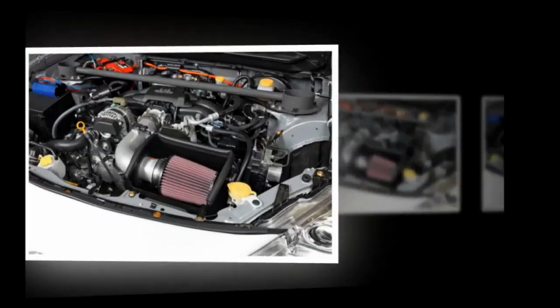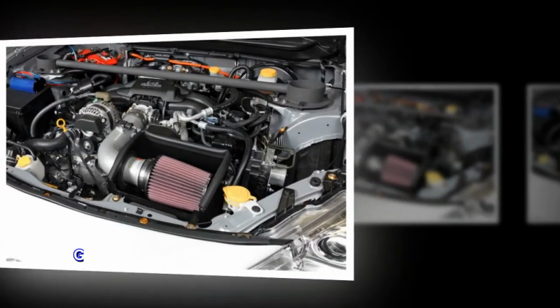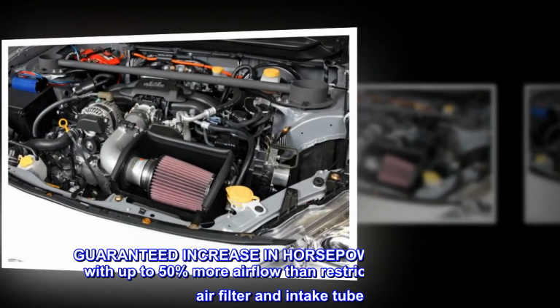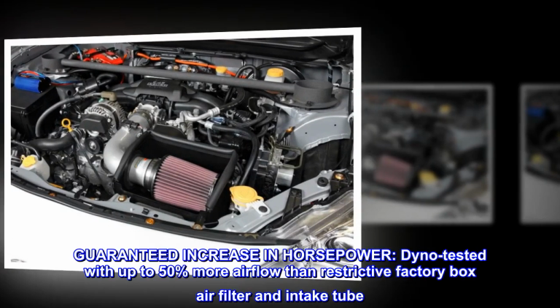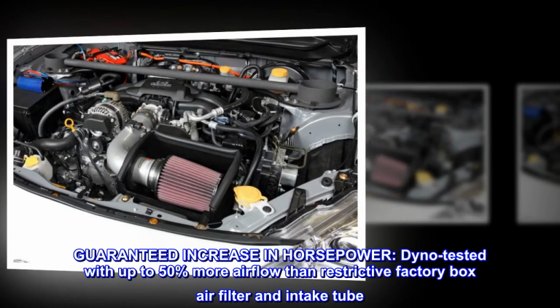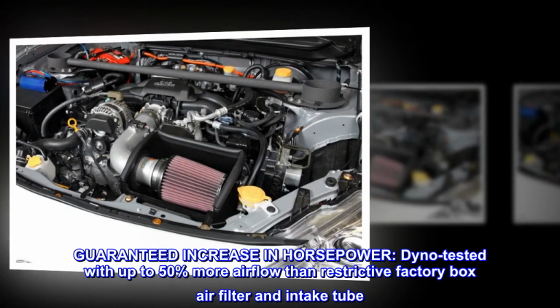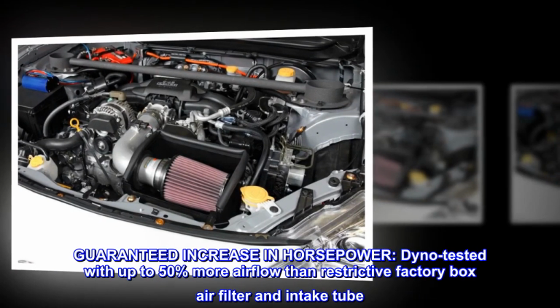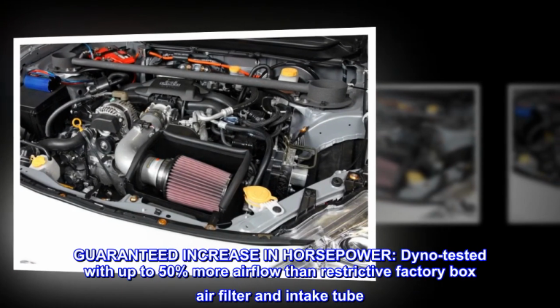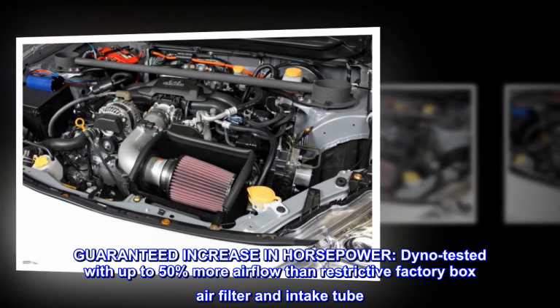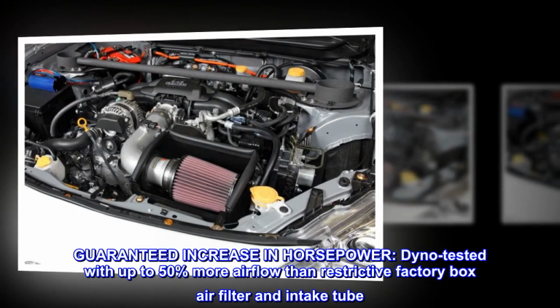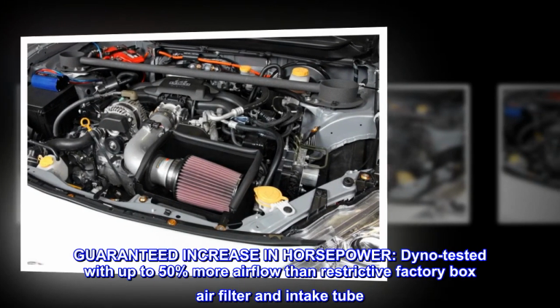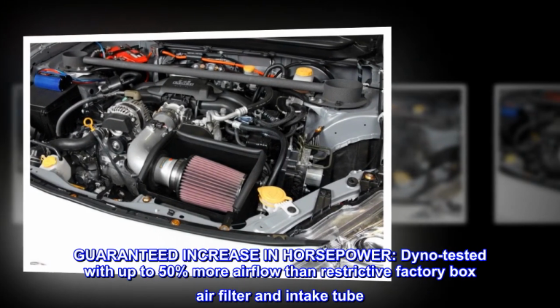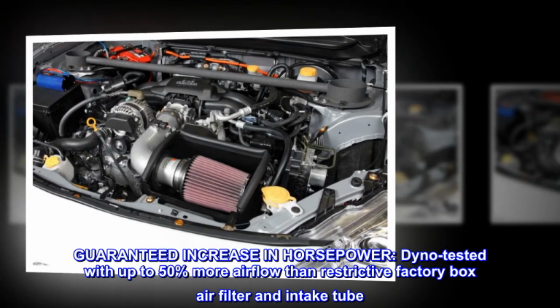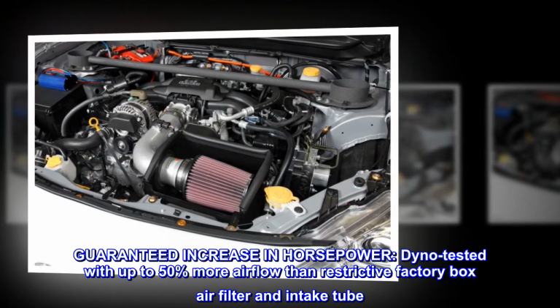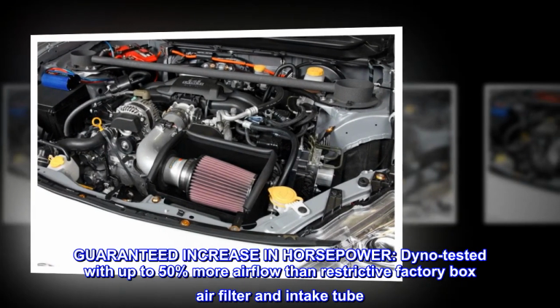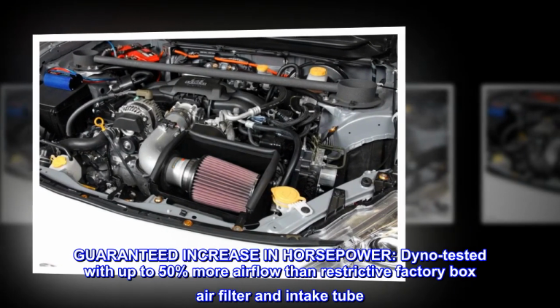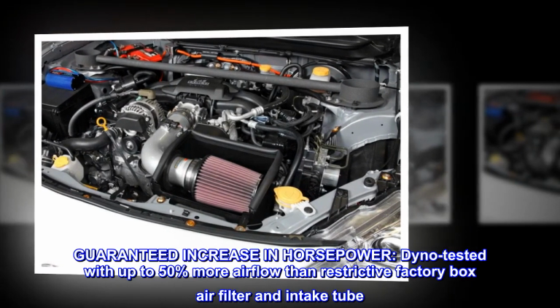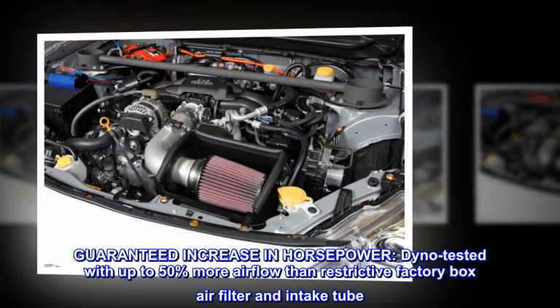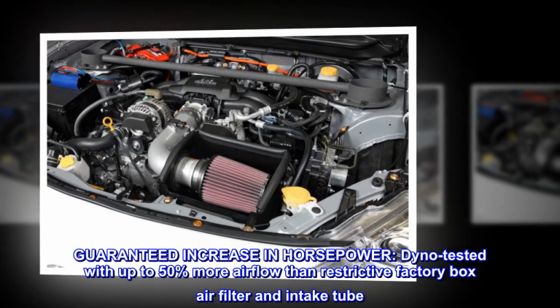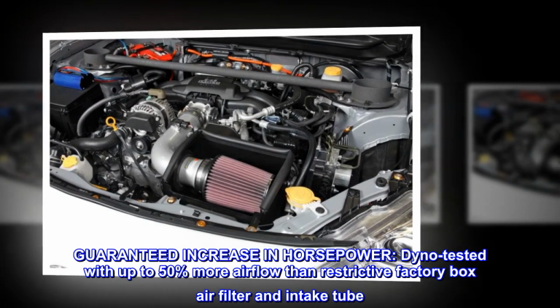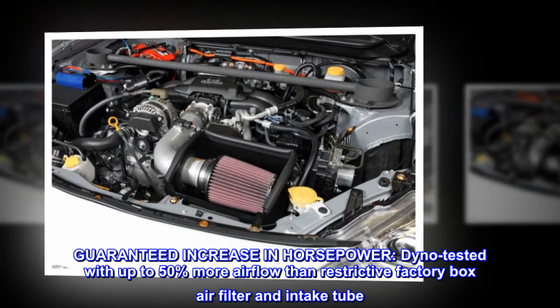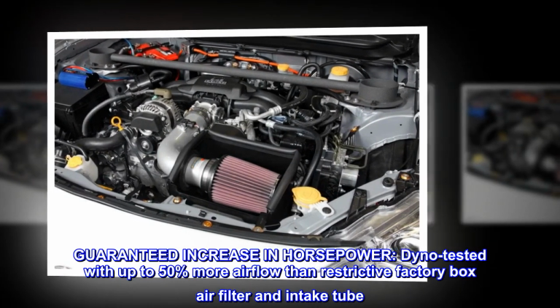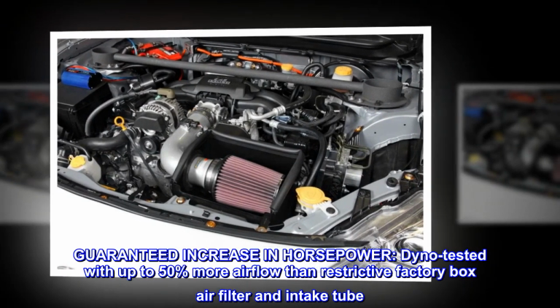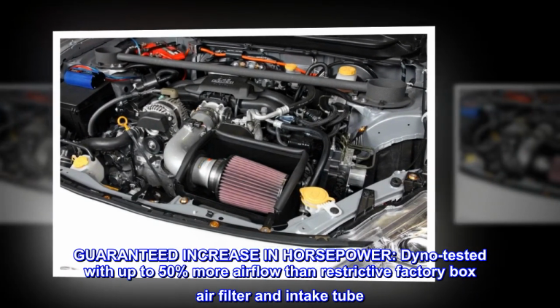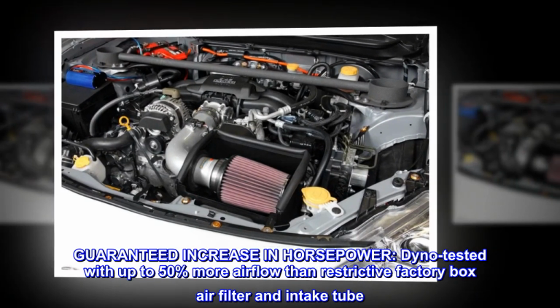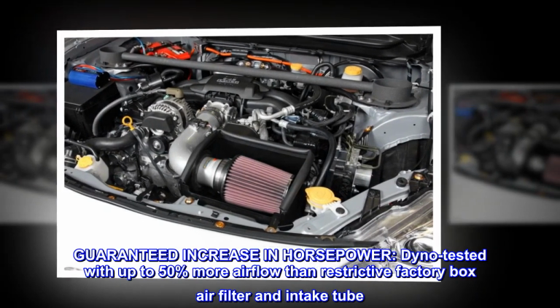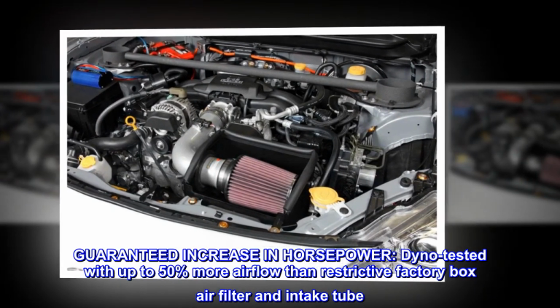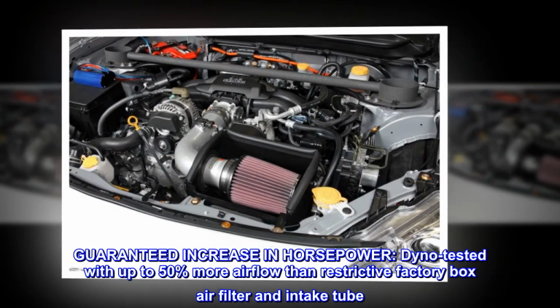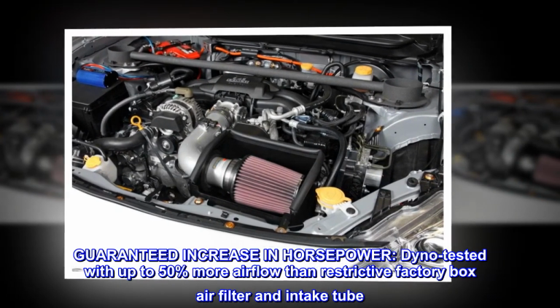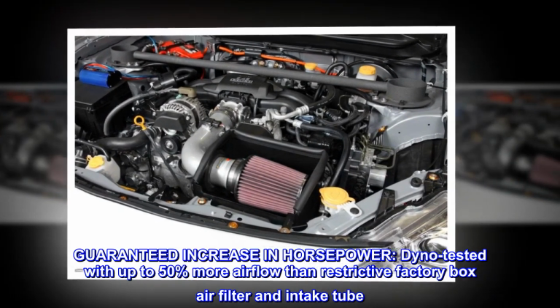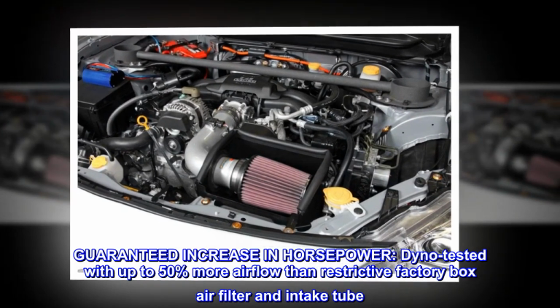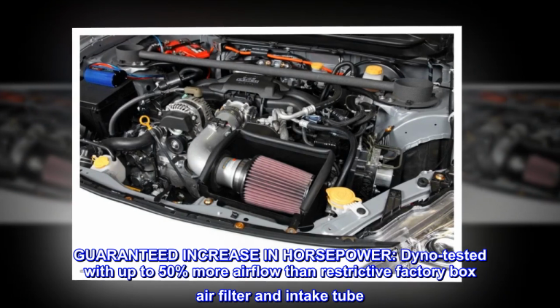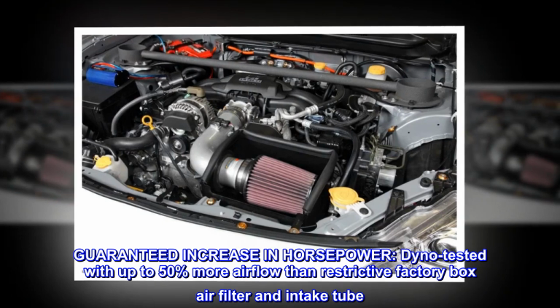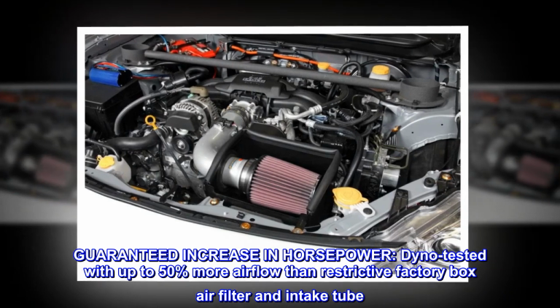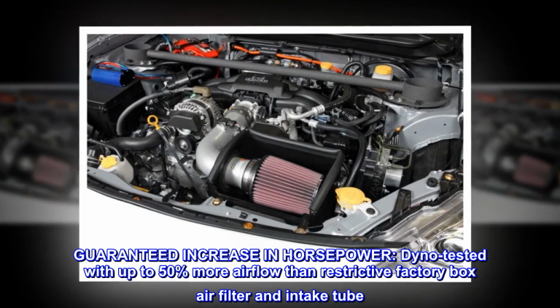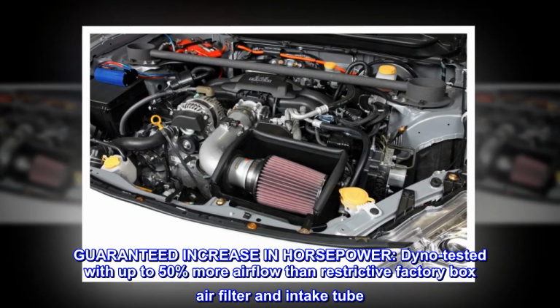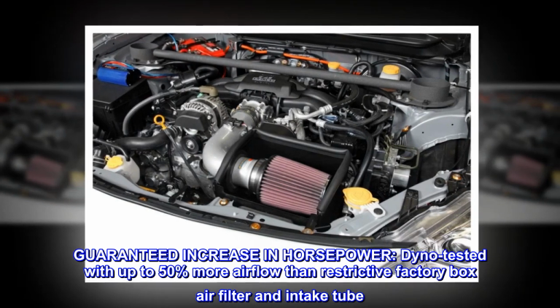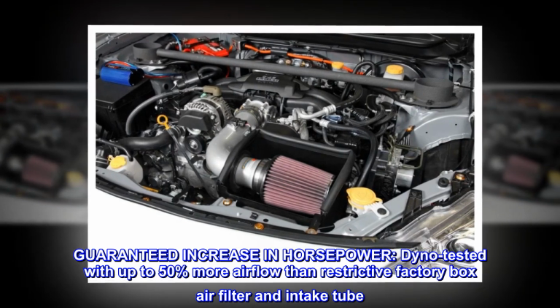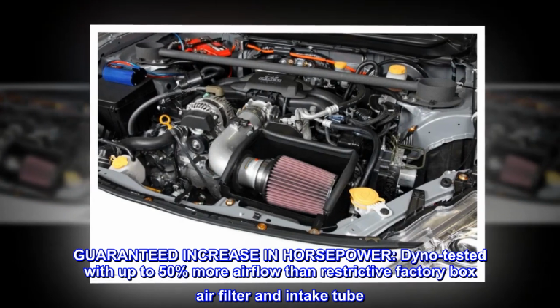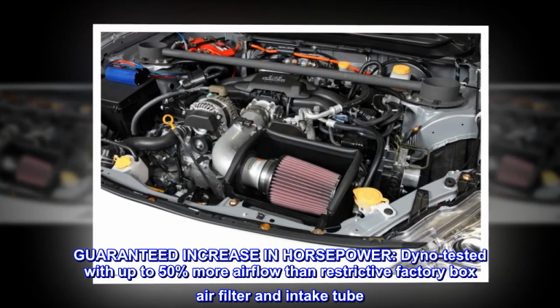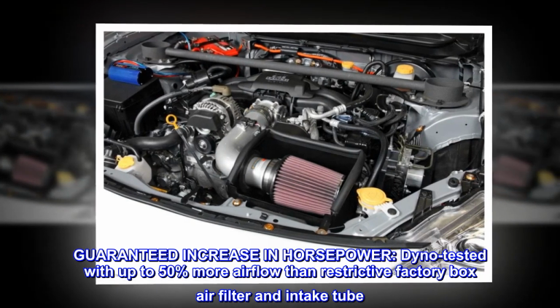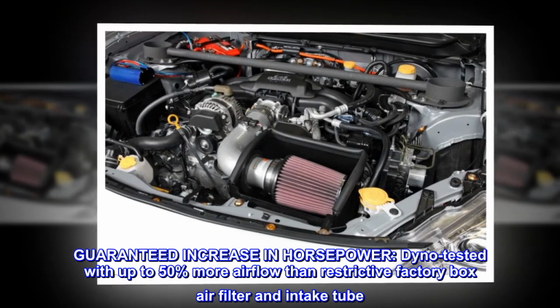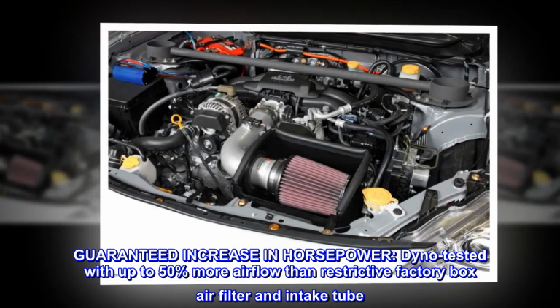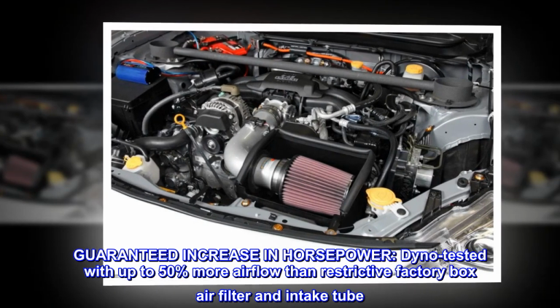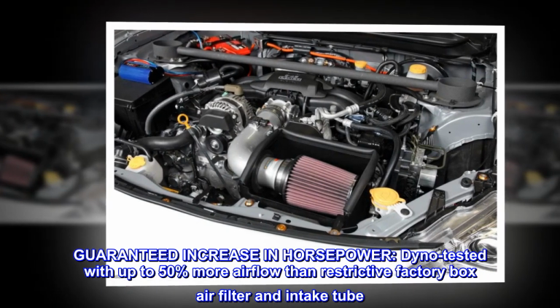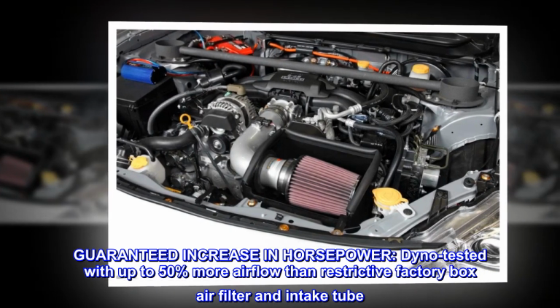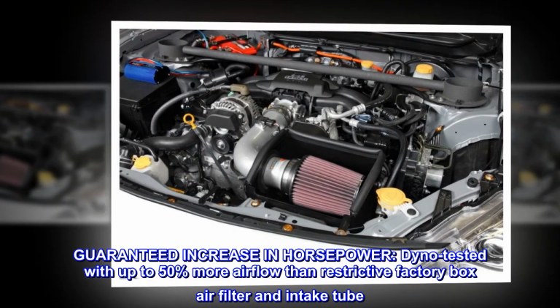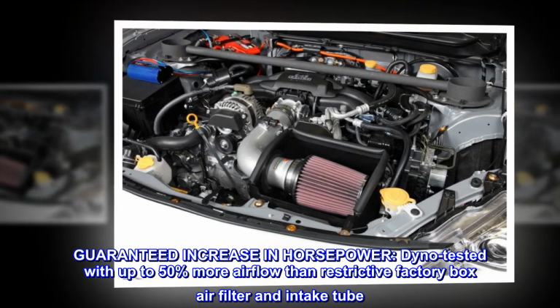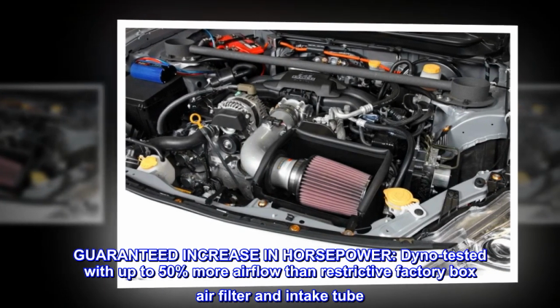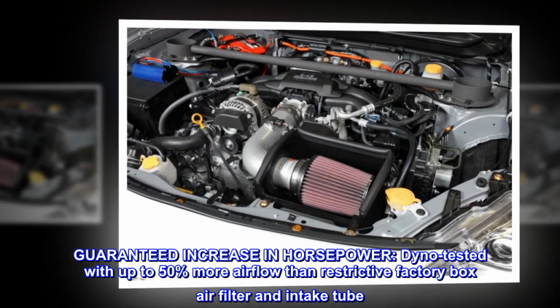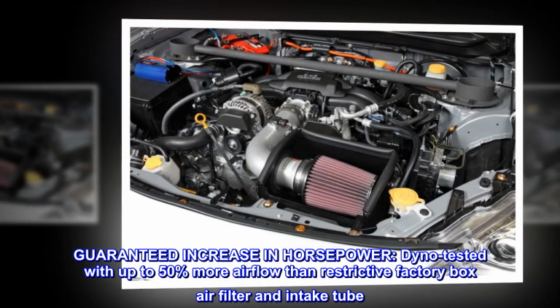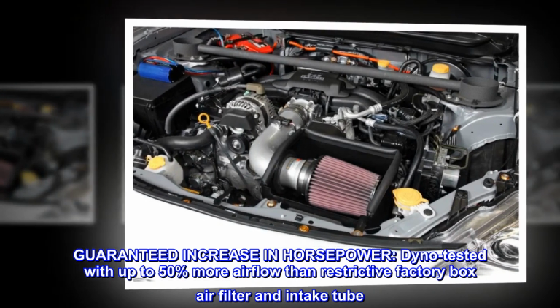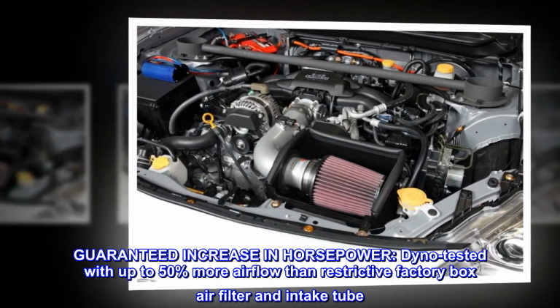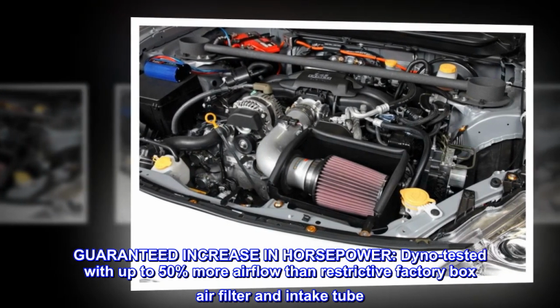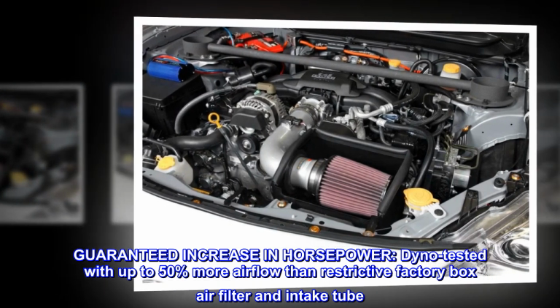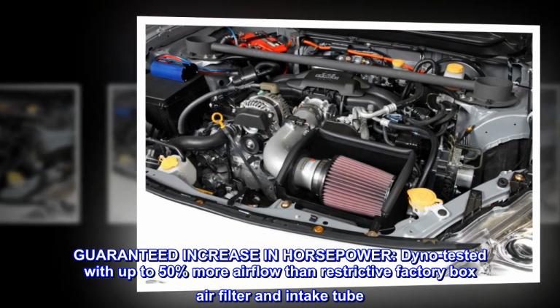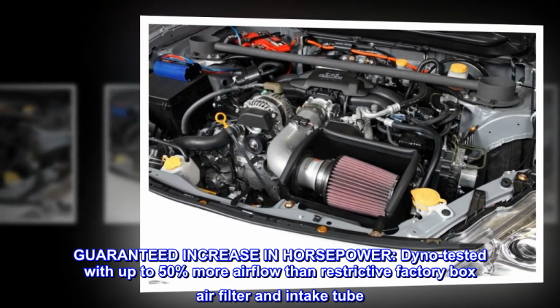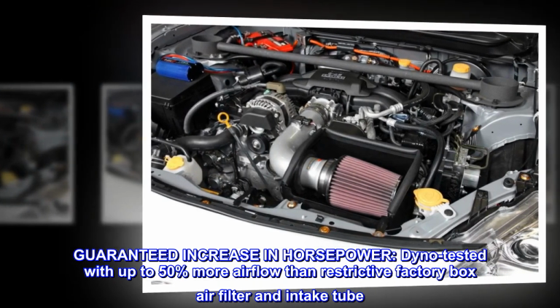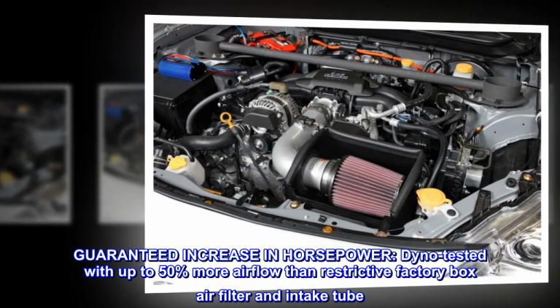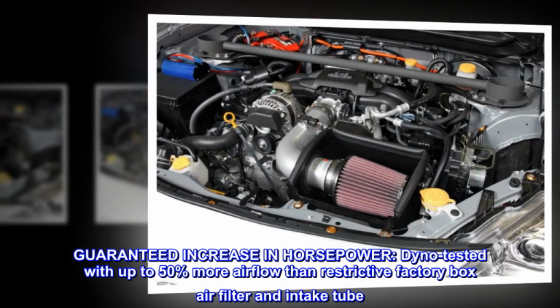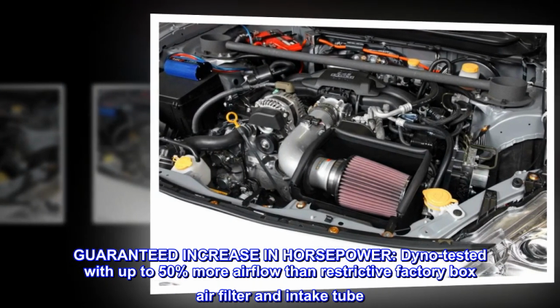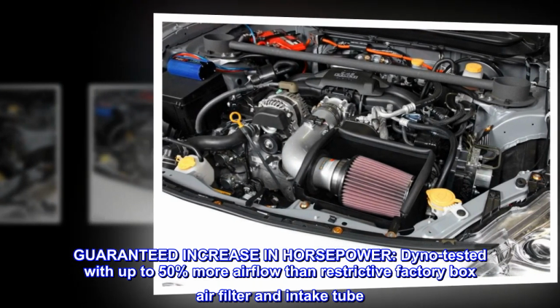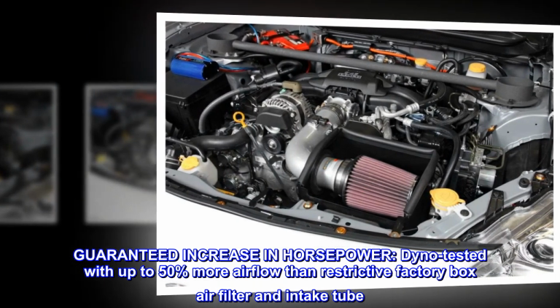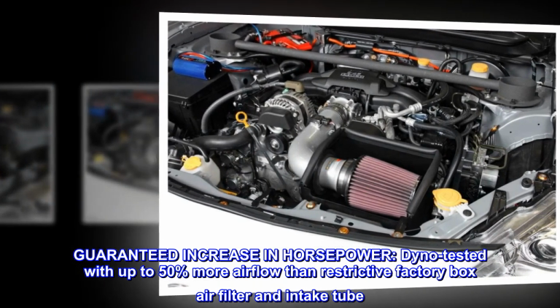Guaranteed increase in horsepower. Dyno tested with up to 50% more airflow than restrictive factory box air filter and intake tube.